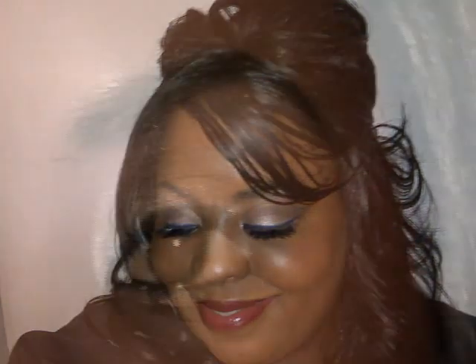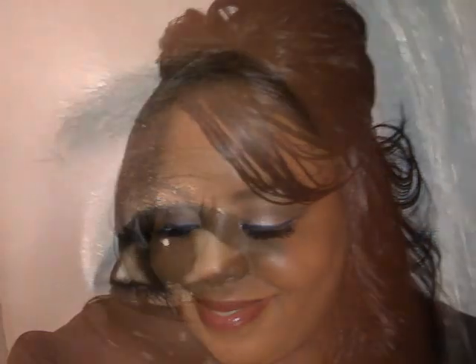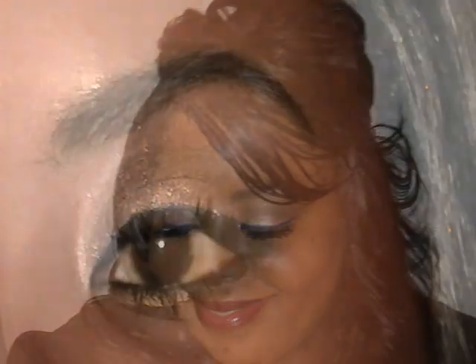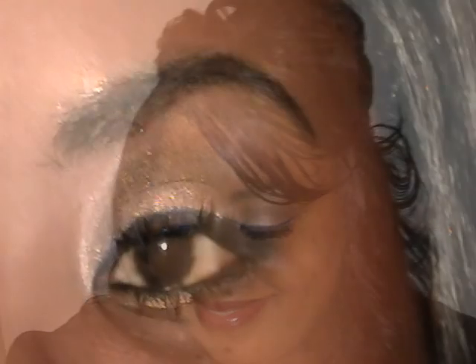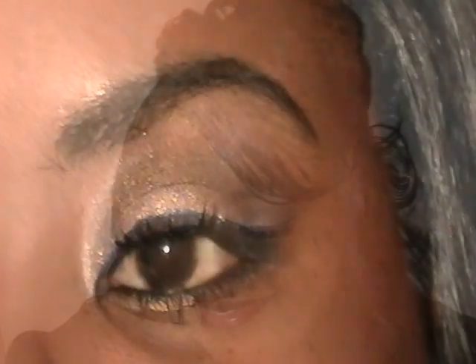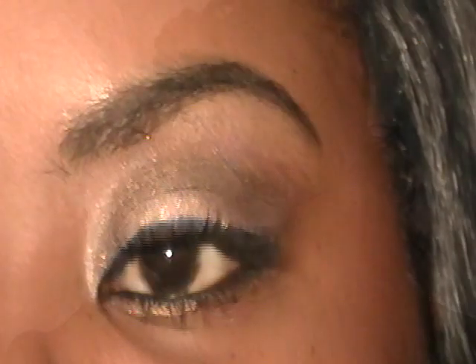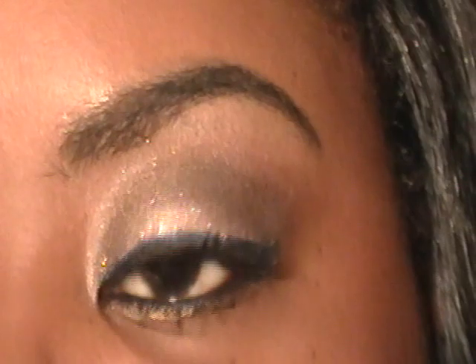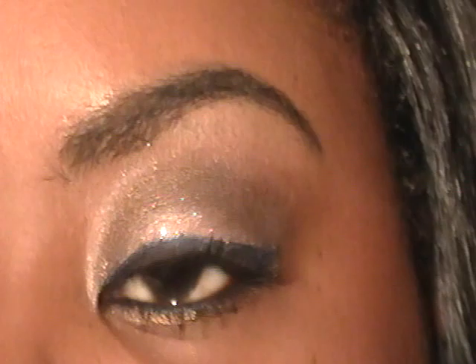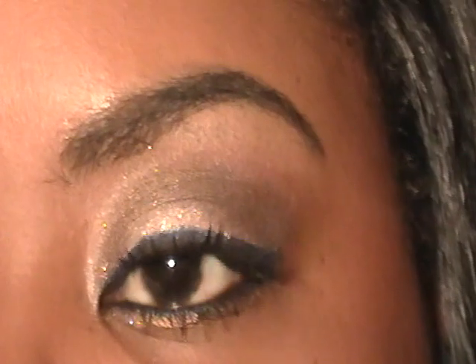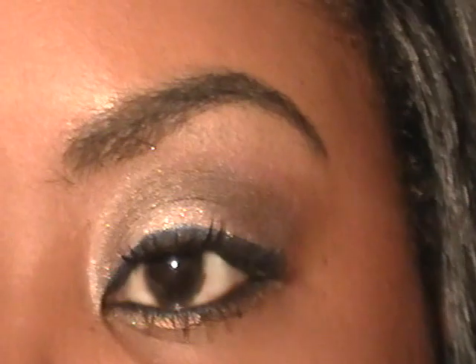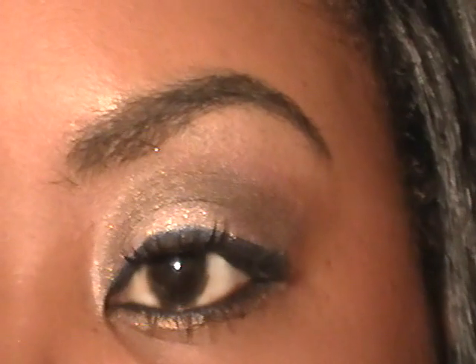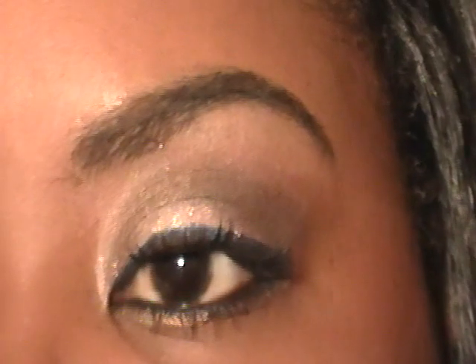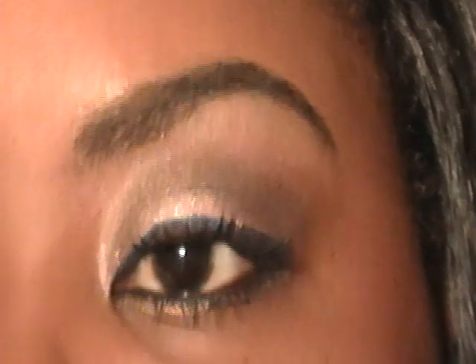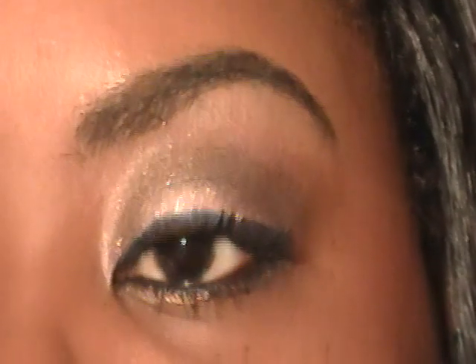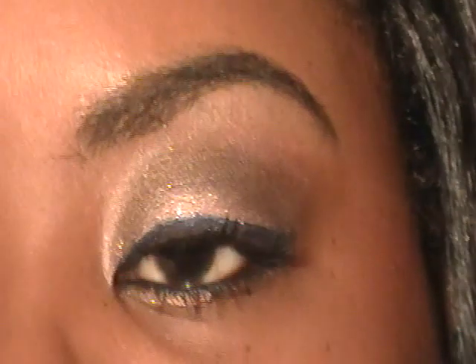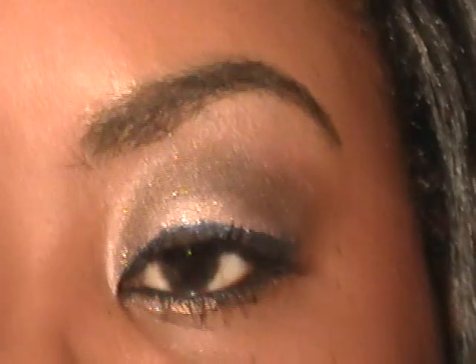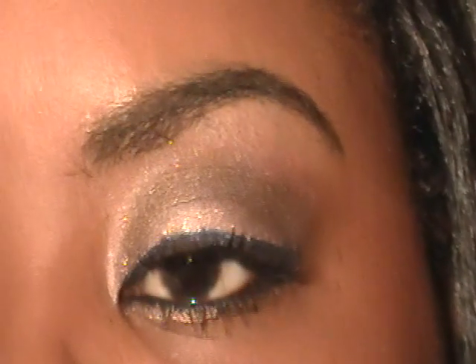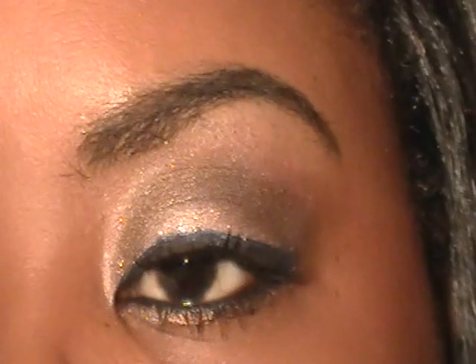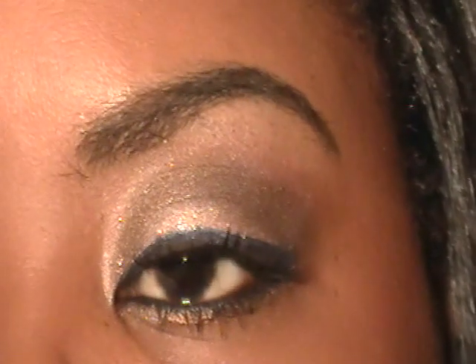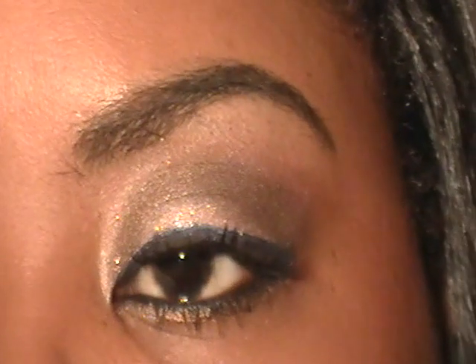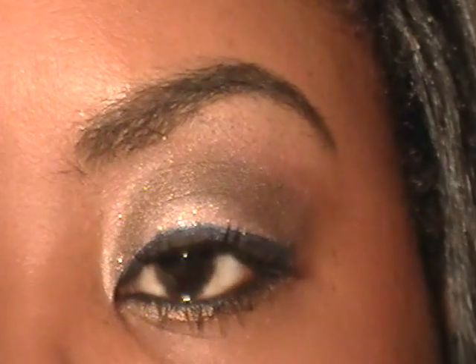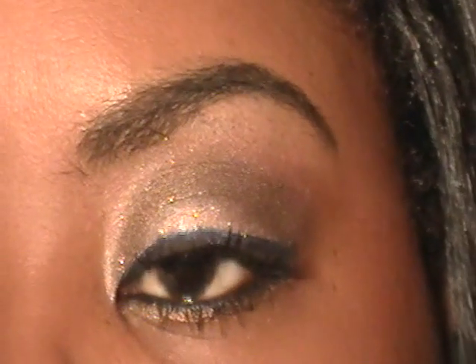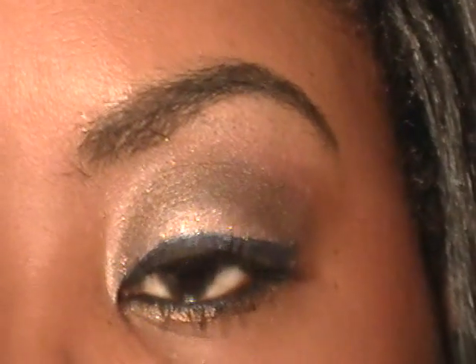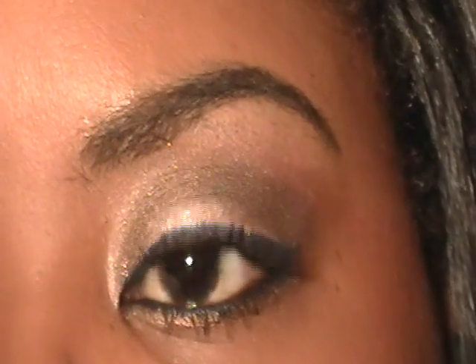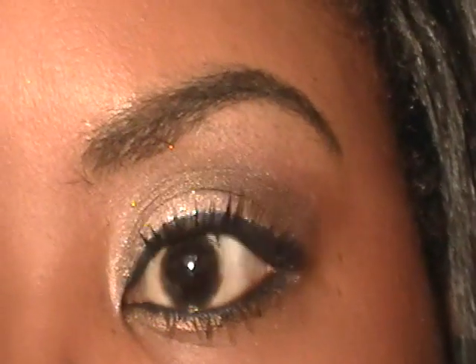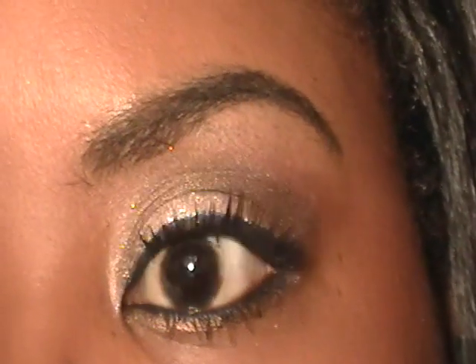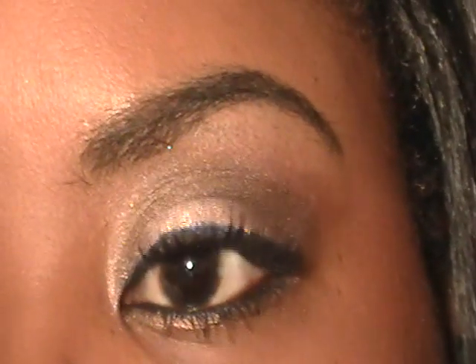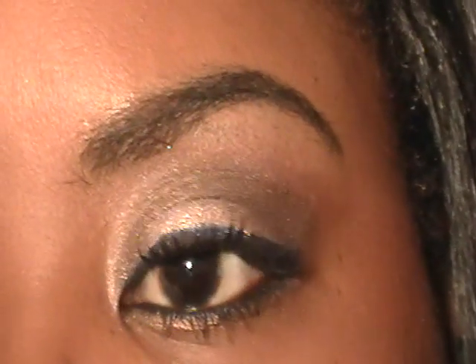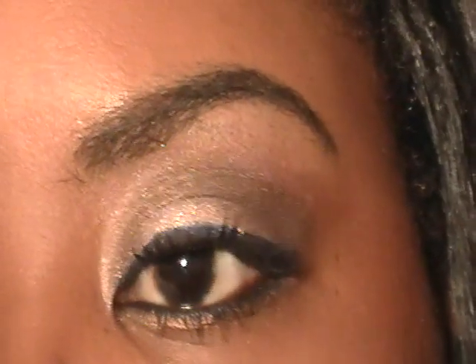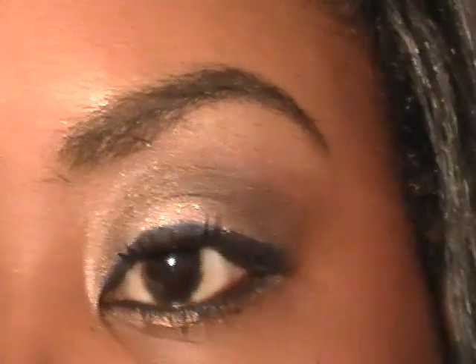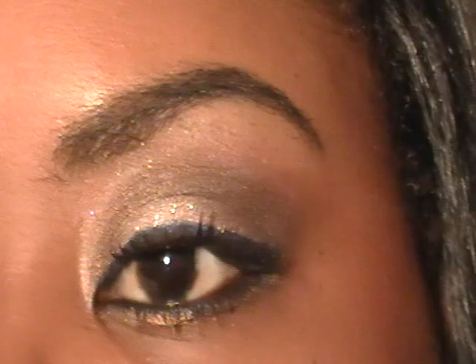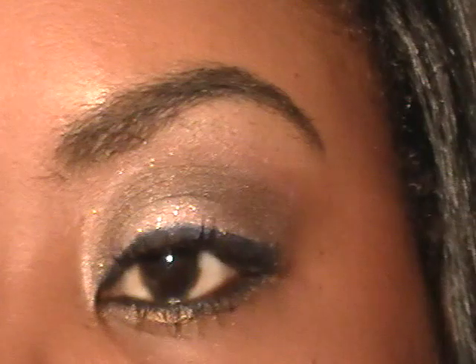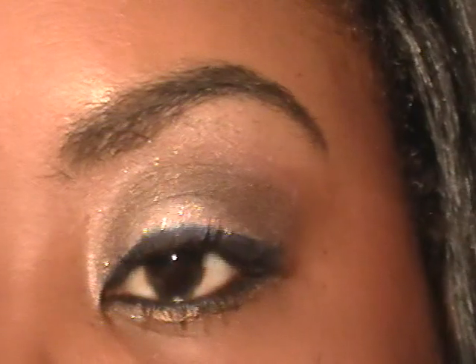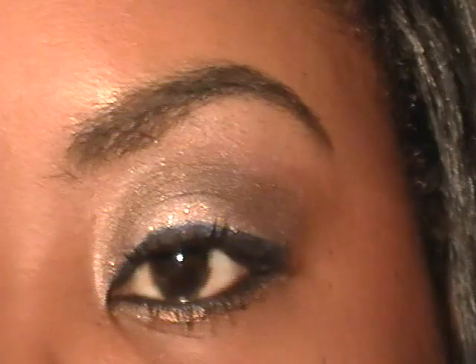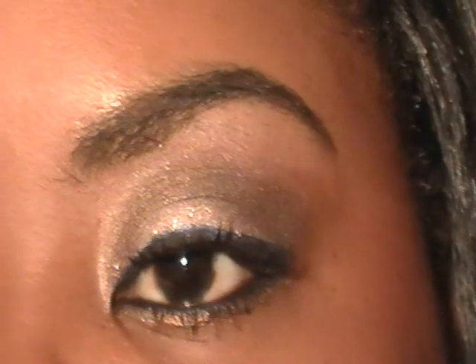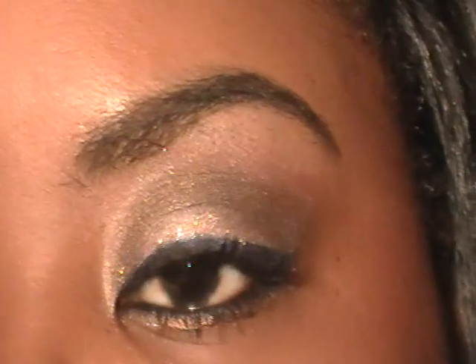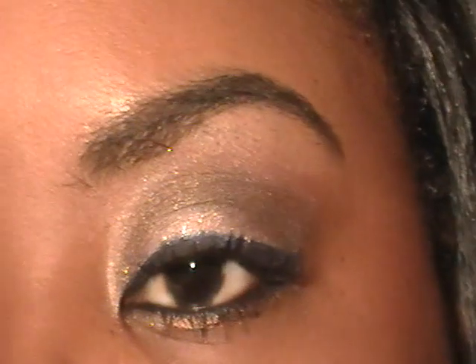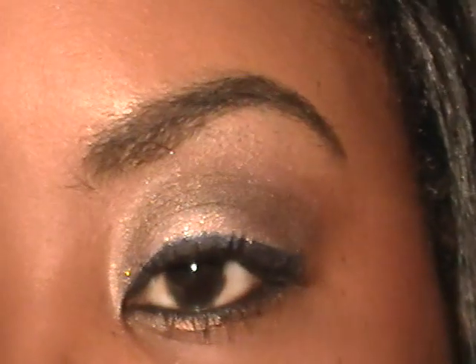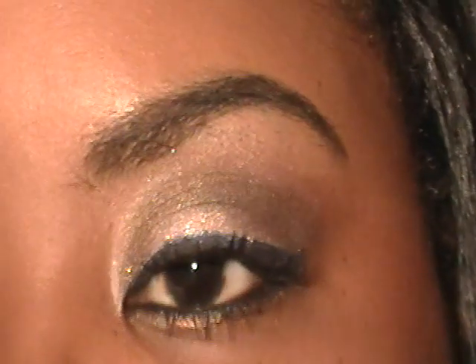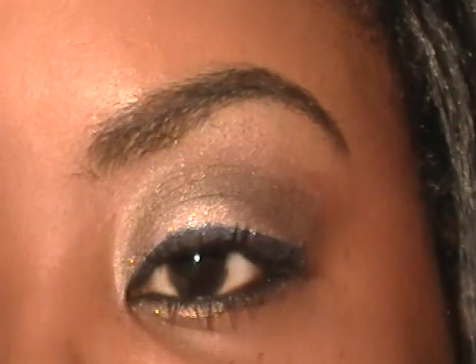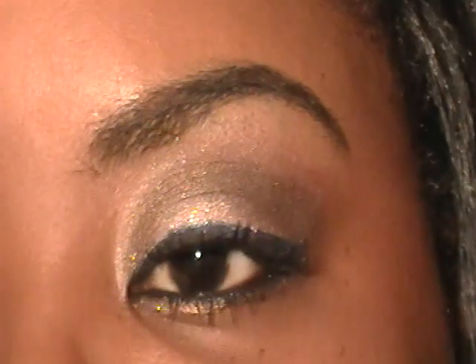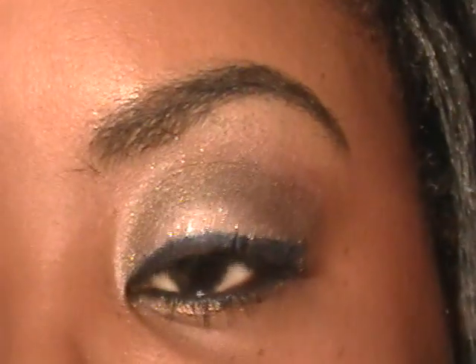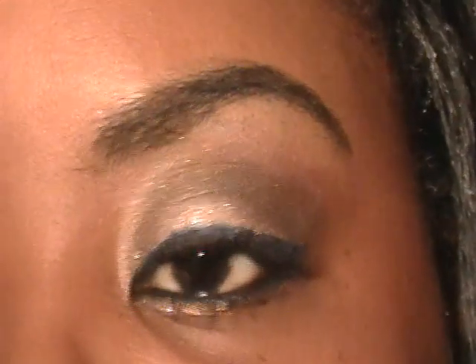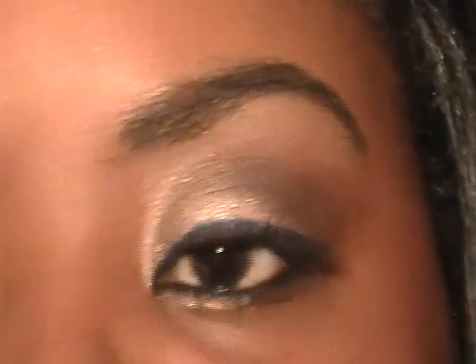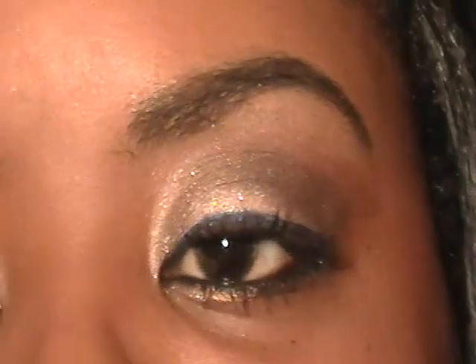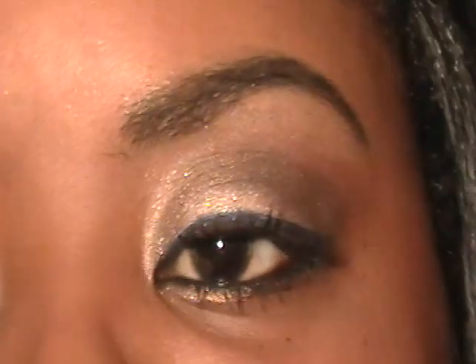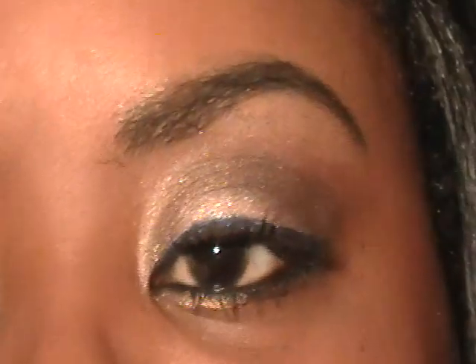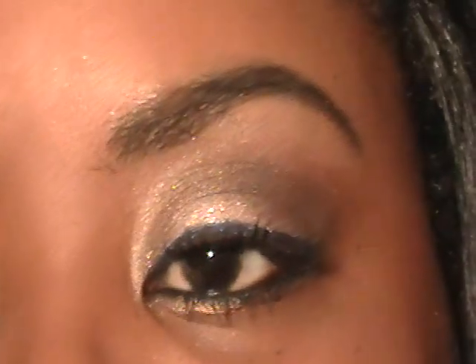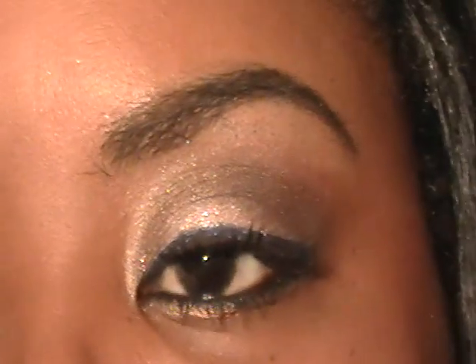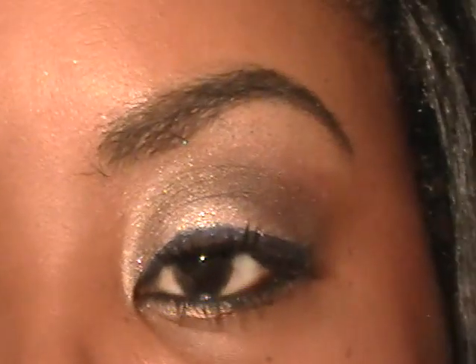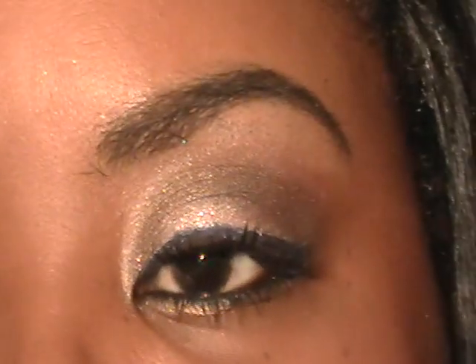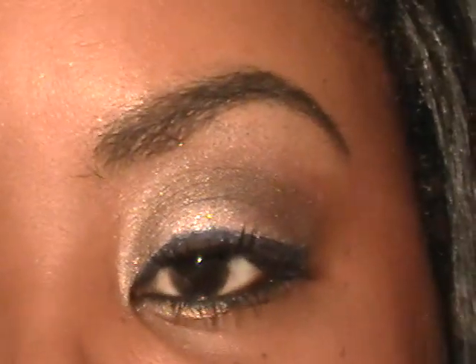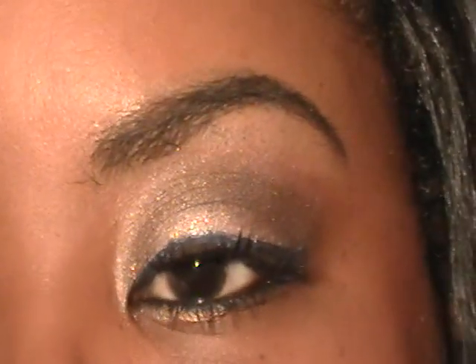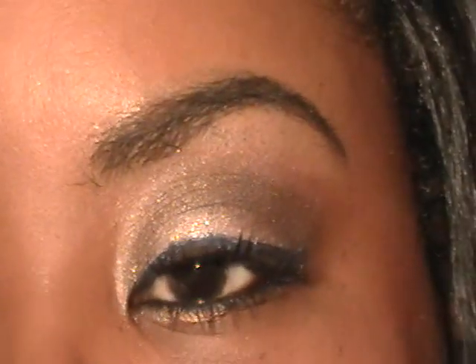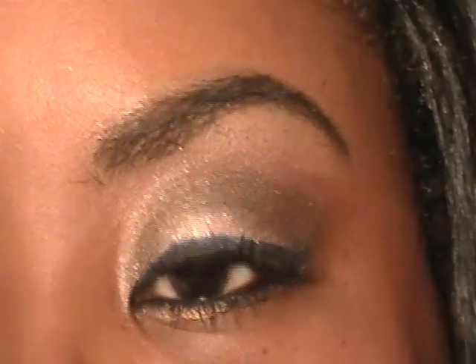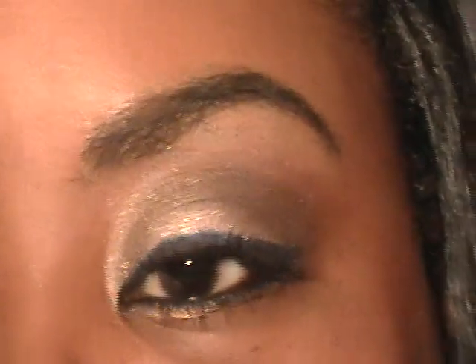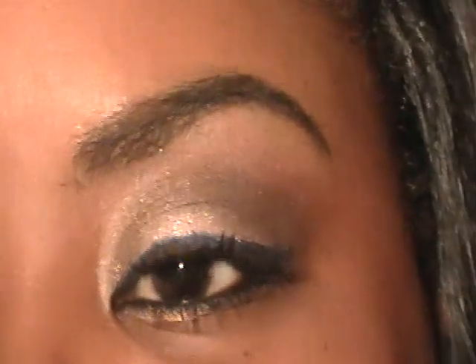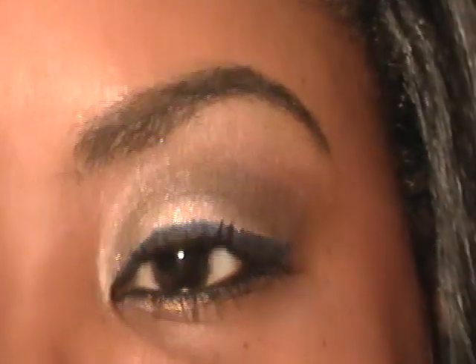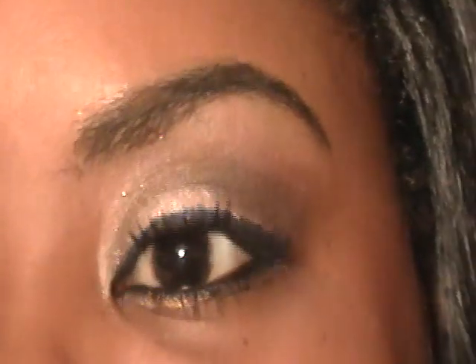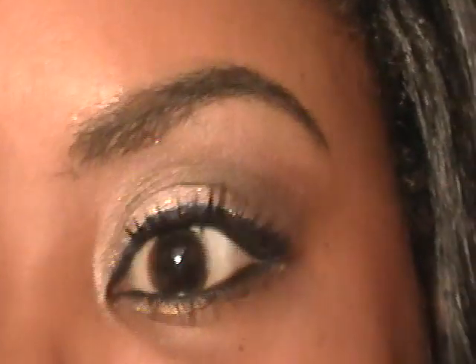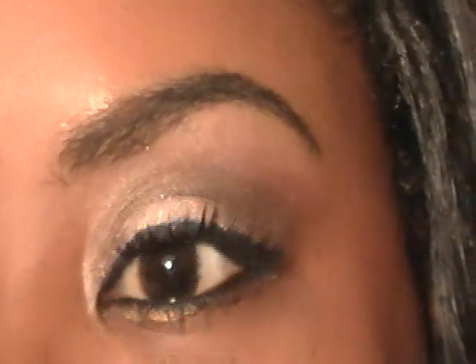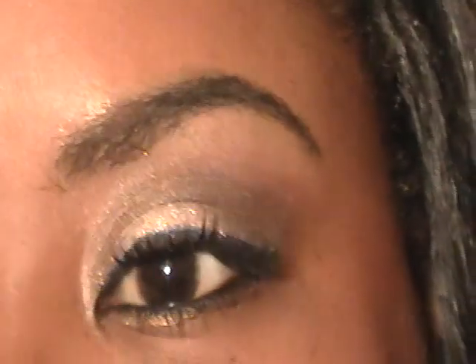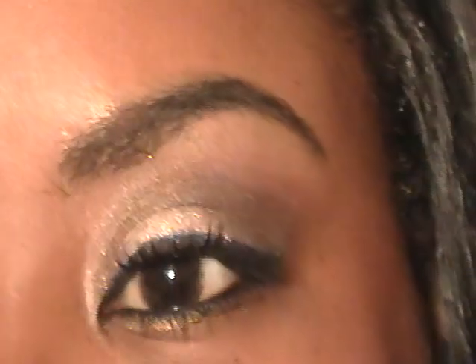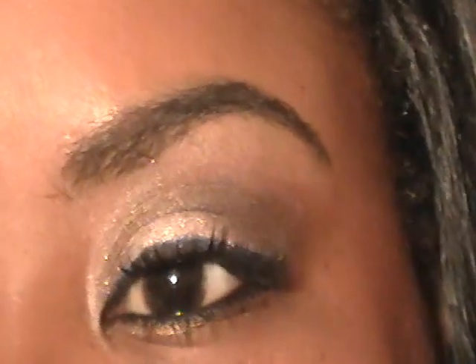Hello YouTube! This look I'm calling 'Pink and Chocolate Glamour,' so if you are feeling glamorous keep right on watching.